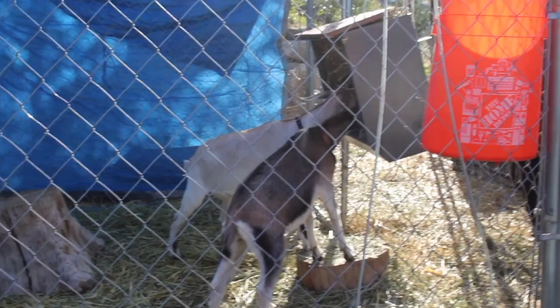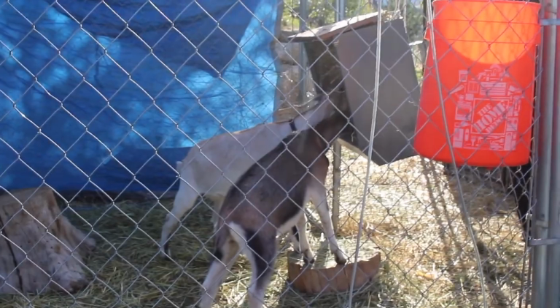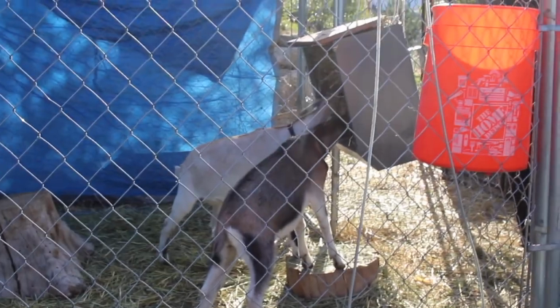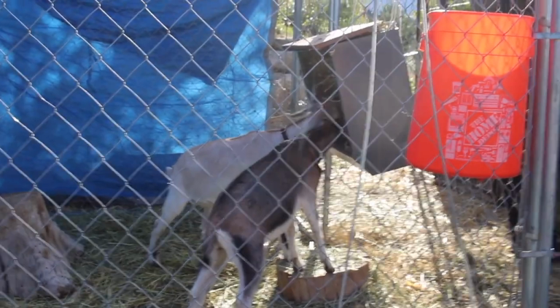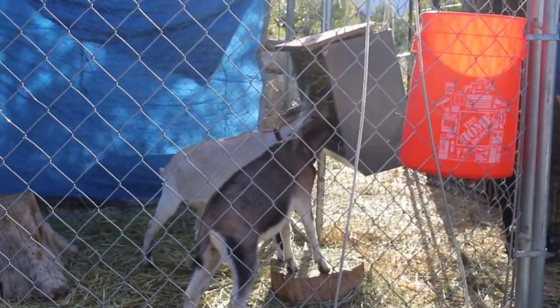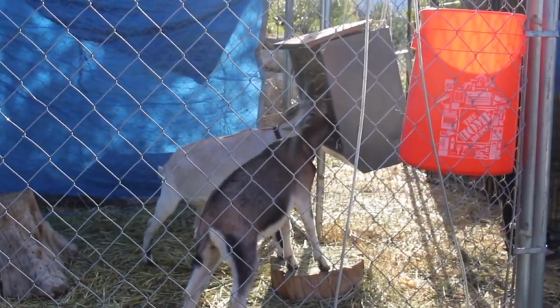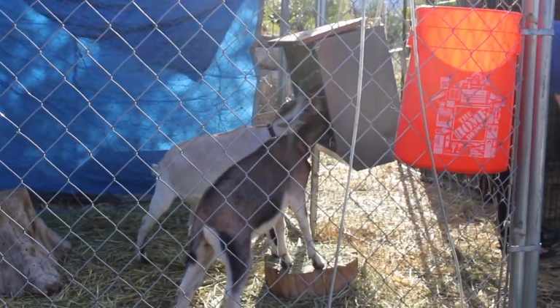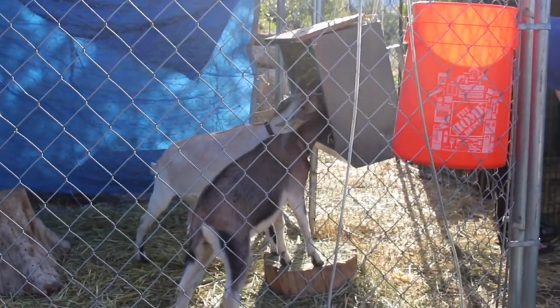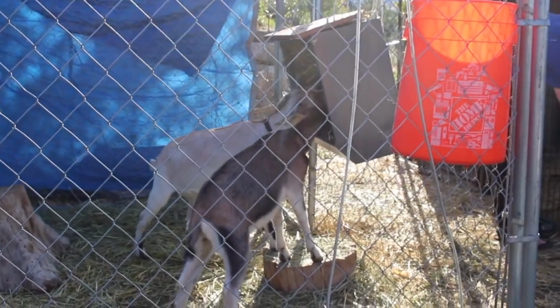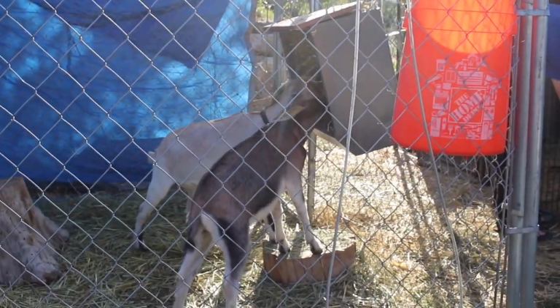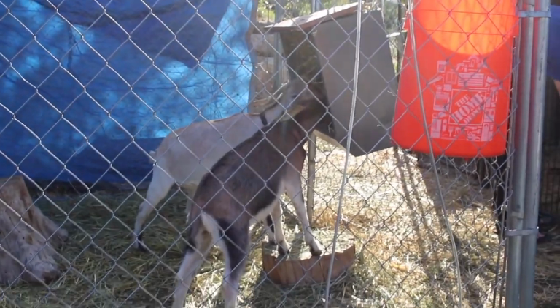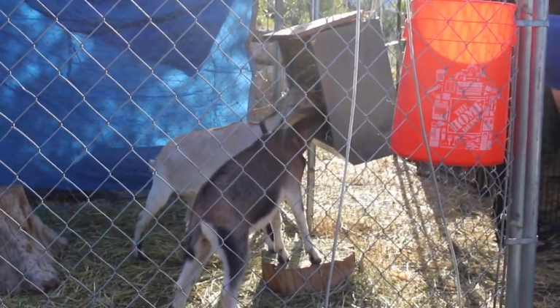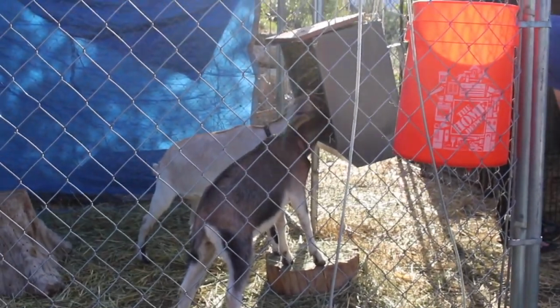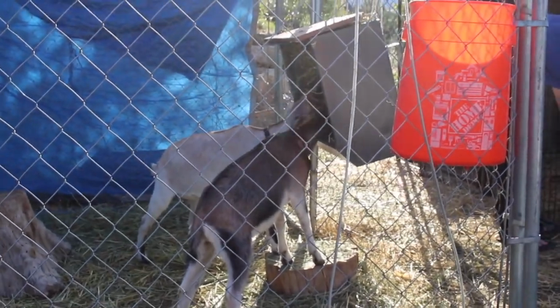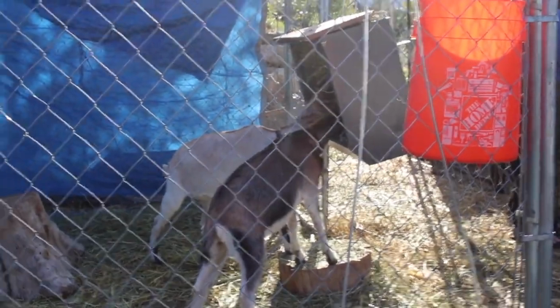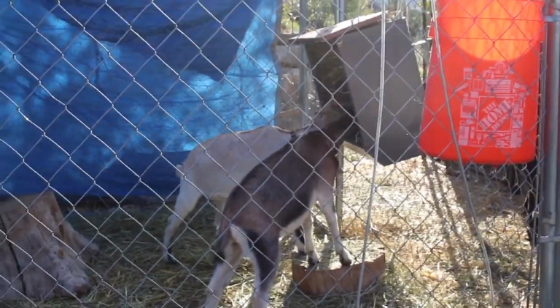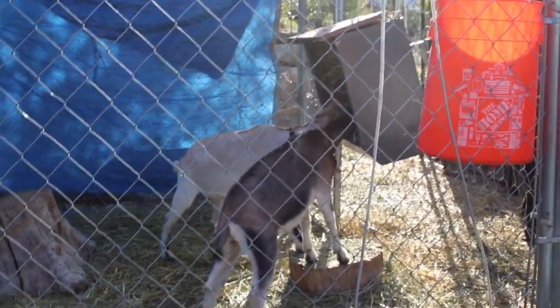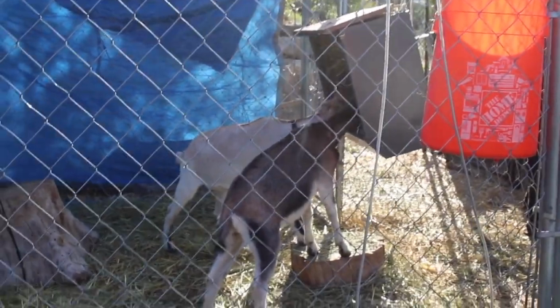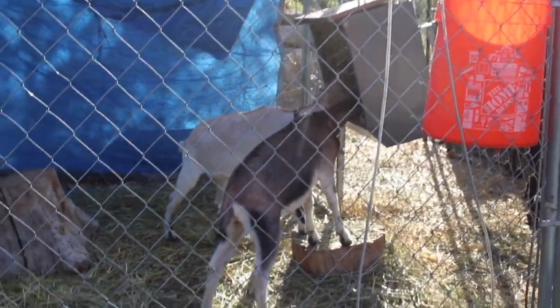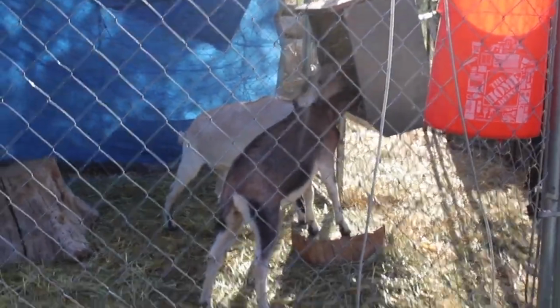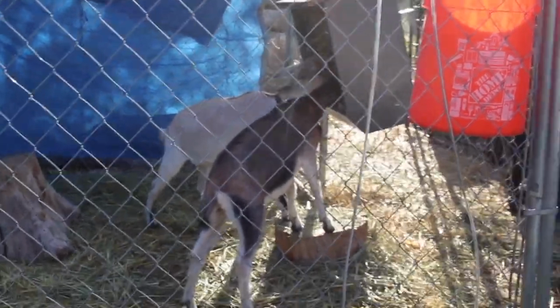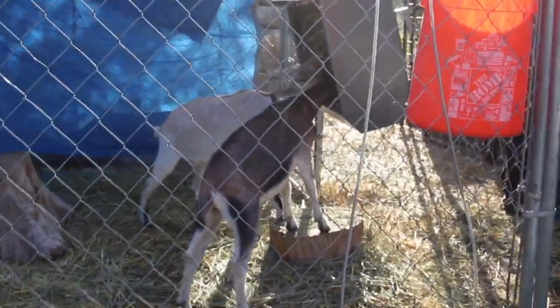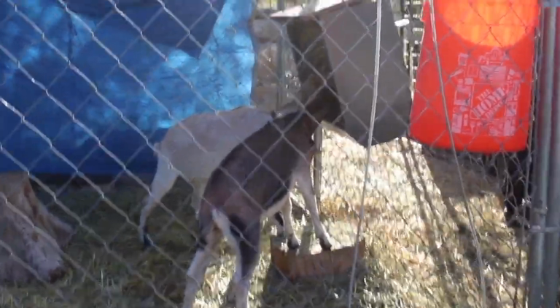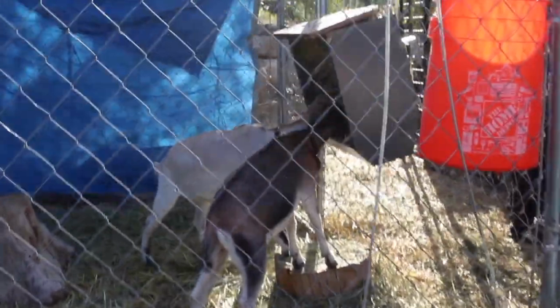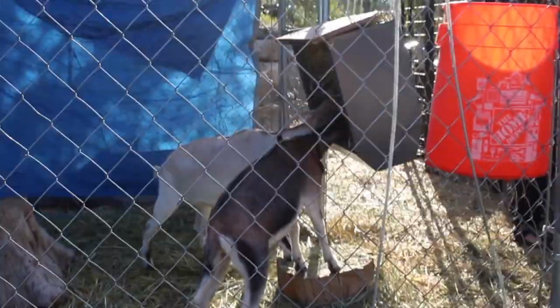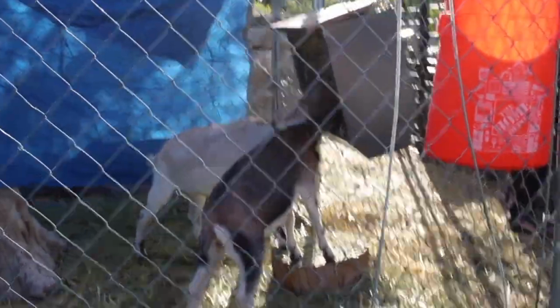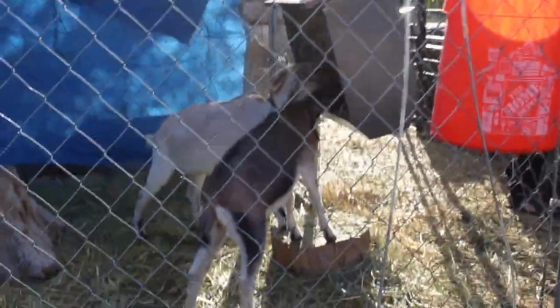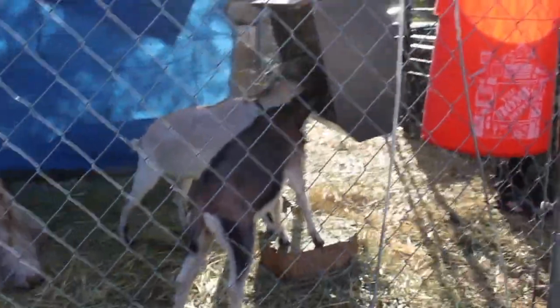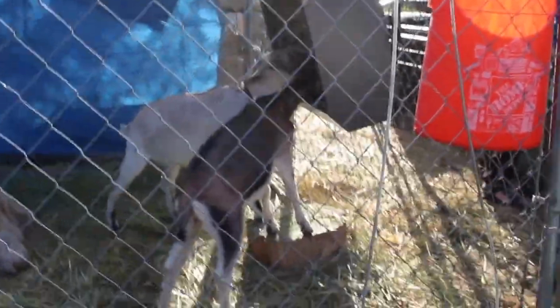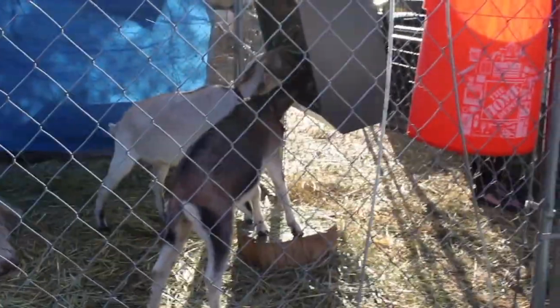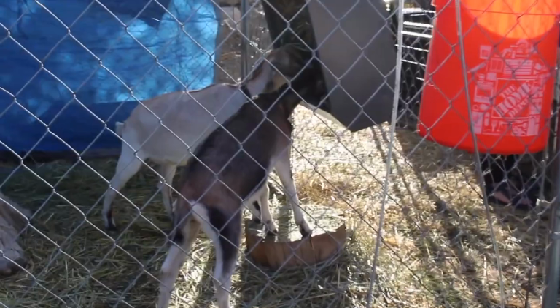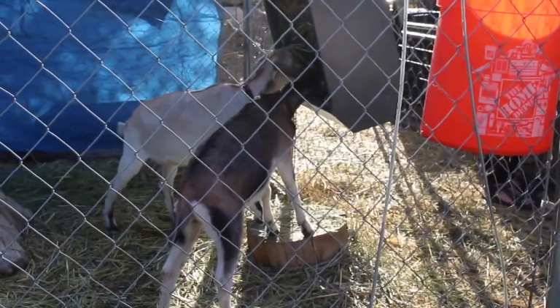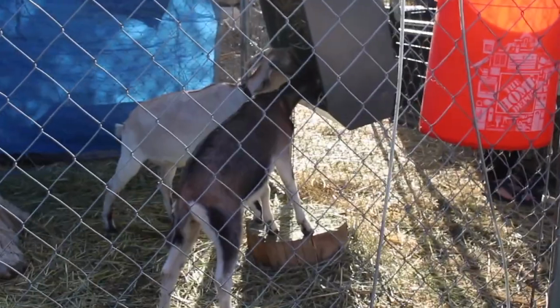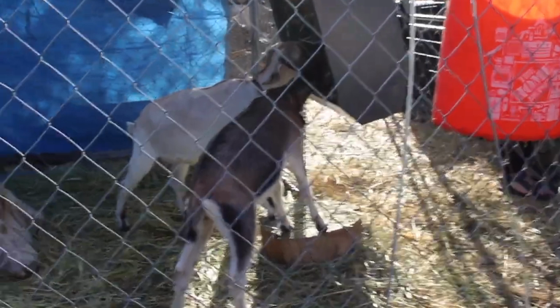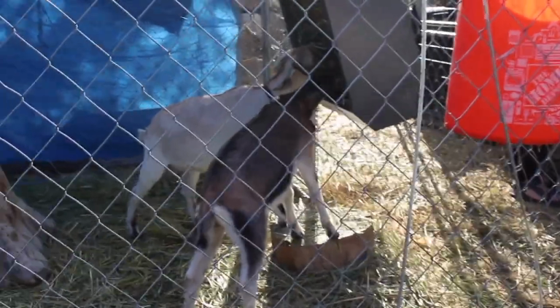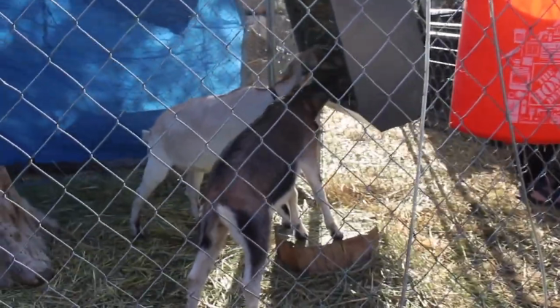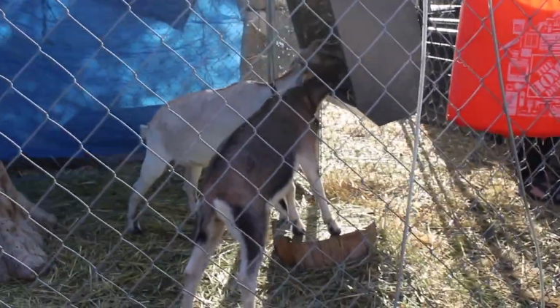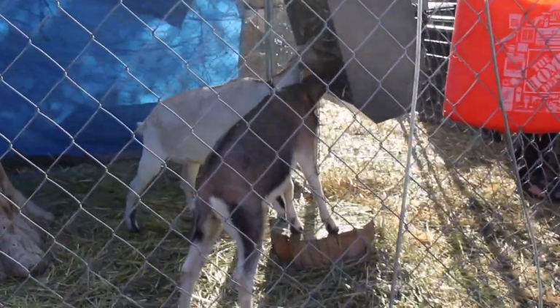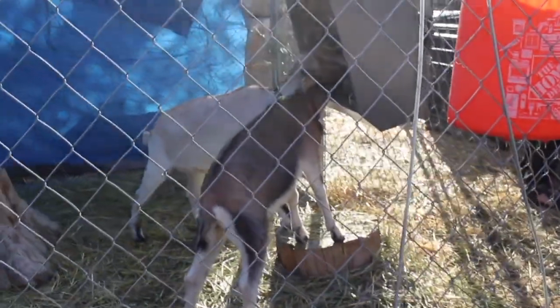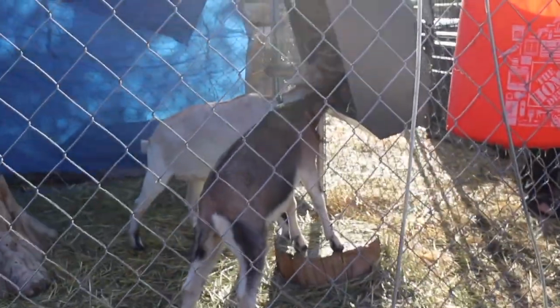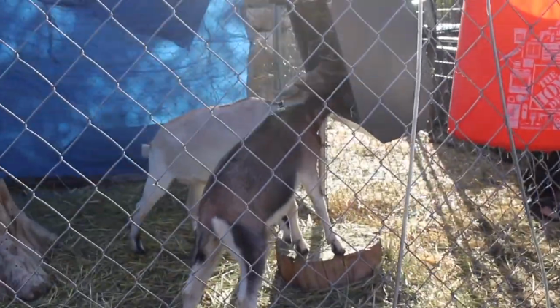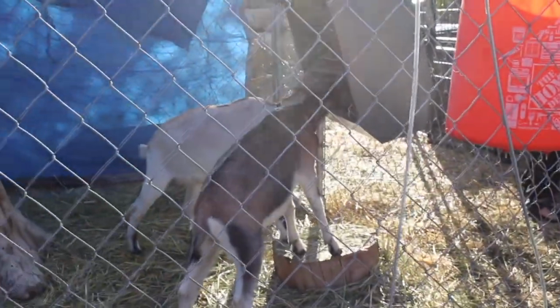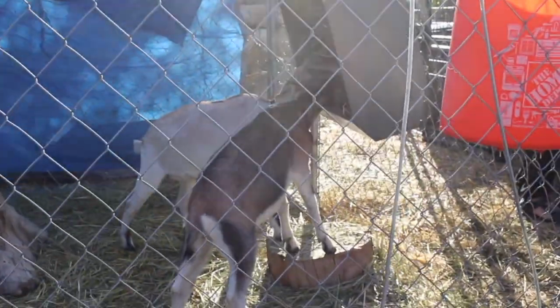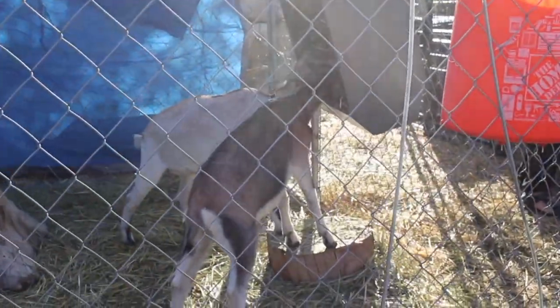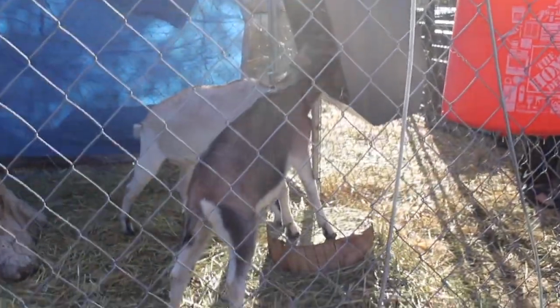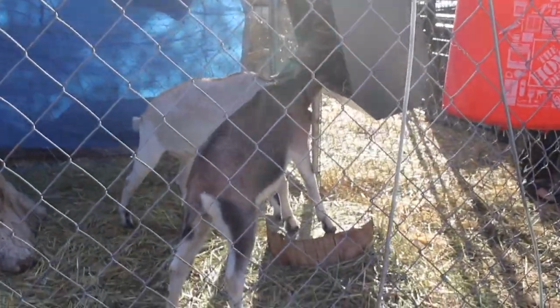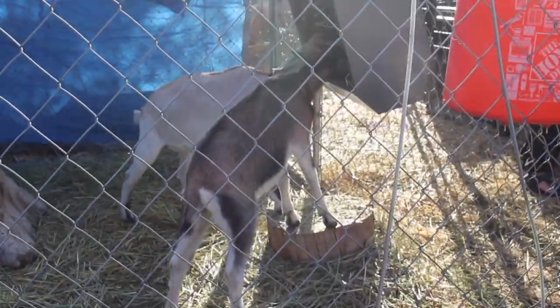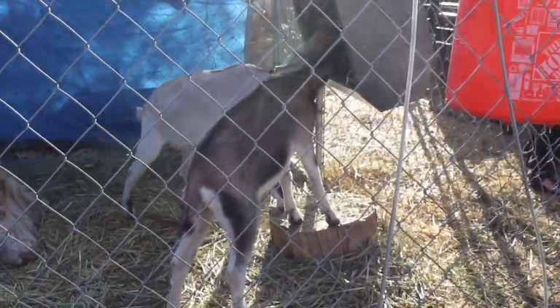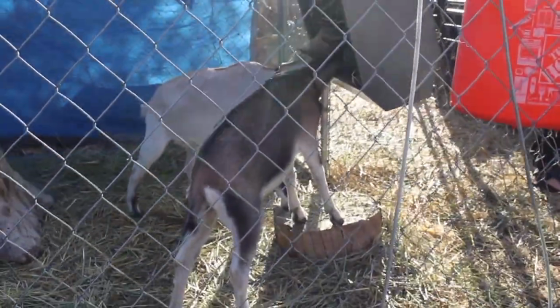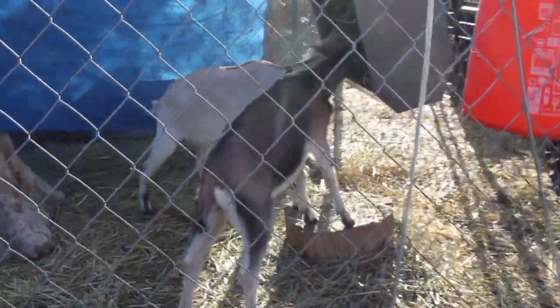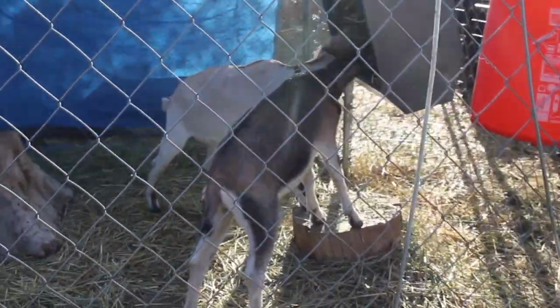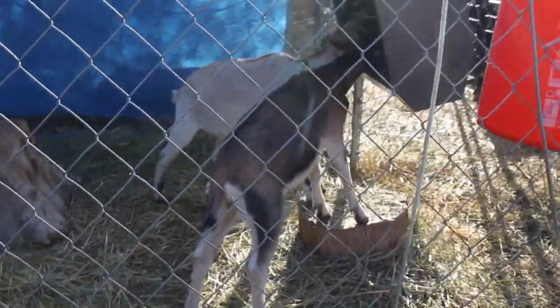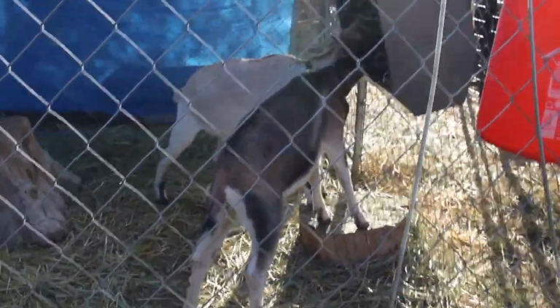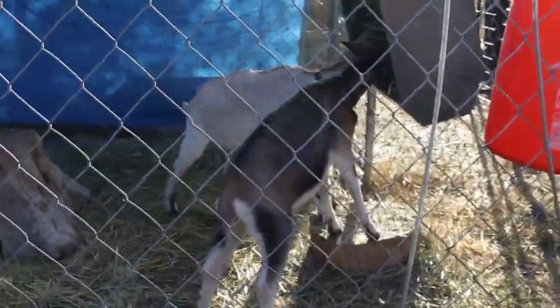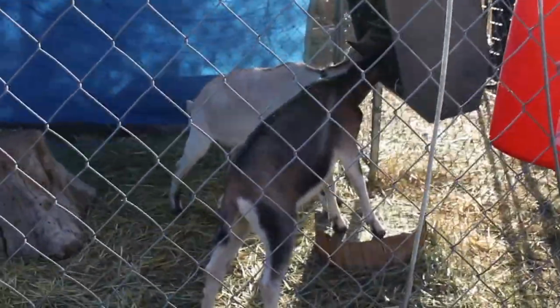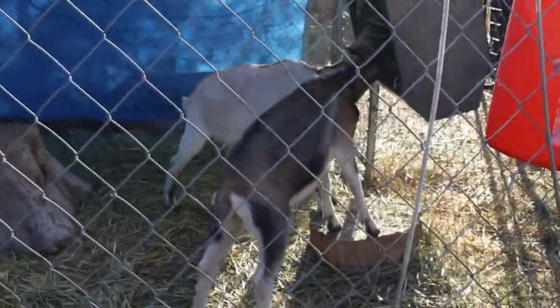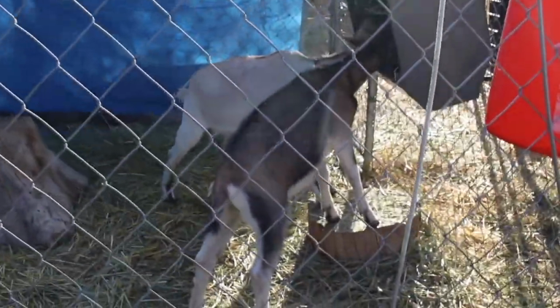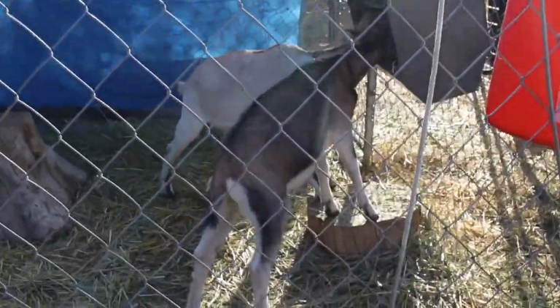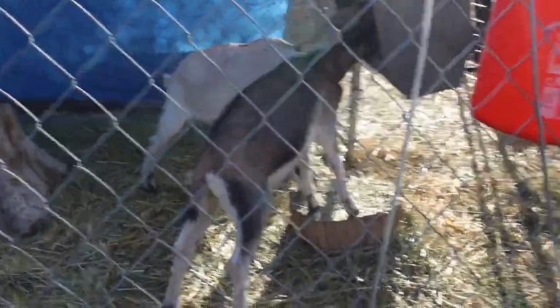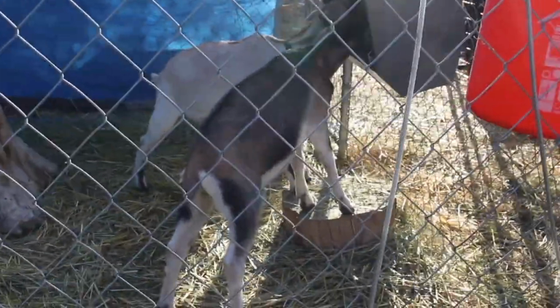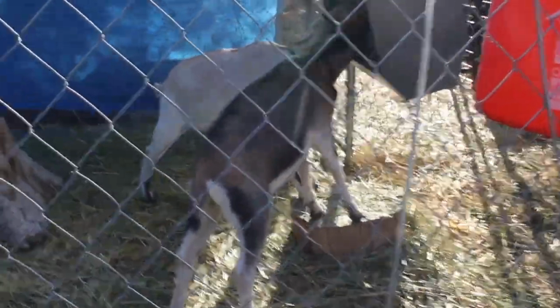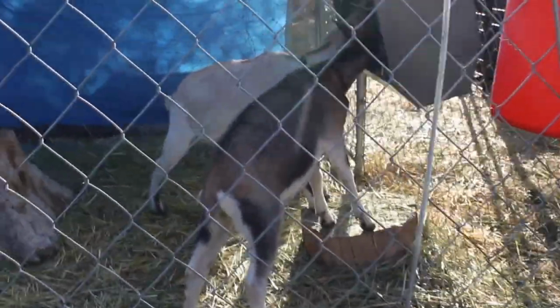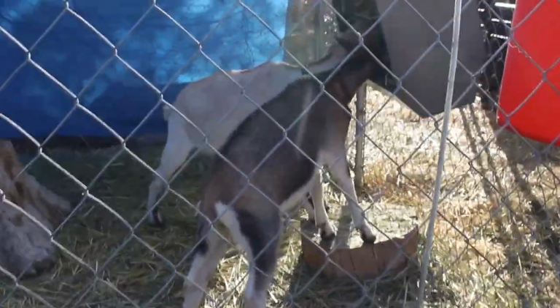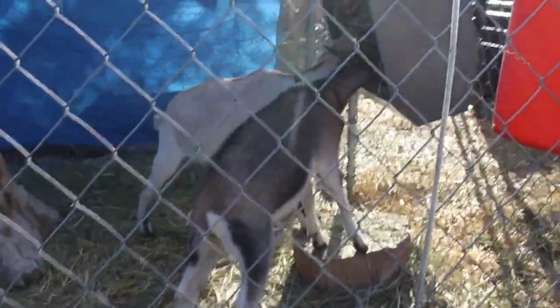Hello and welcome to Wildlife Wednesdays. Today we will be observing the Capra agagaris percus, or the goat.